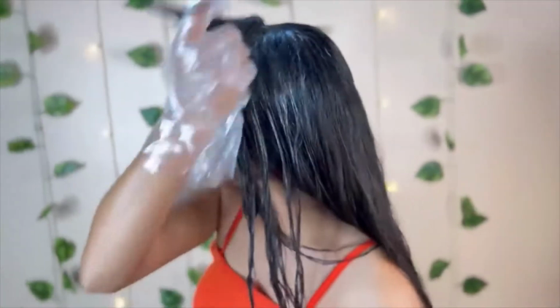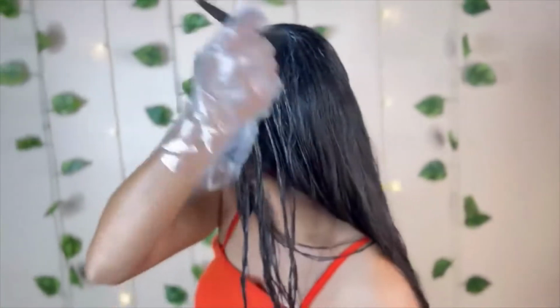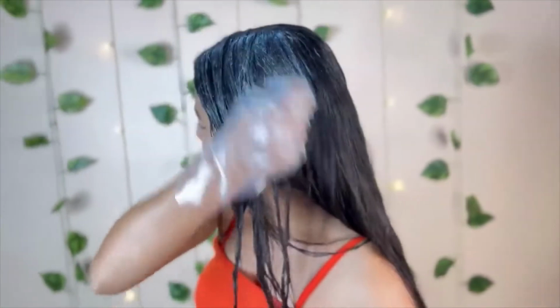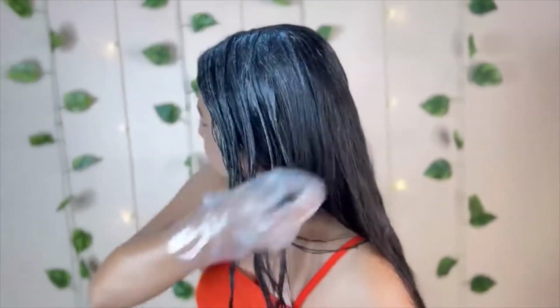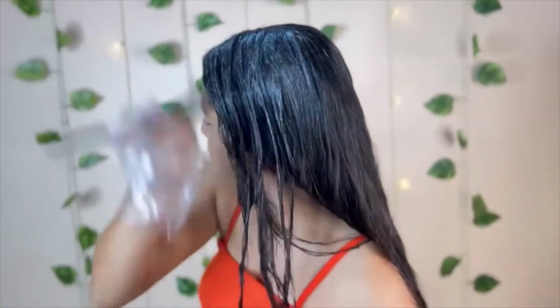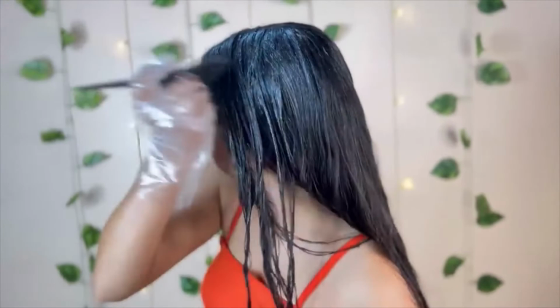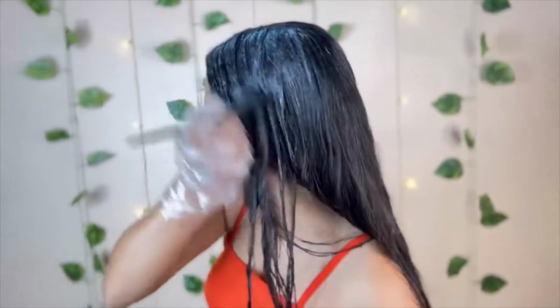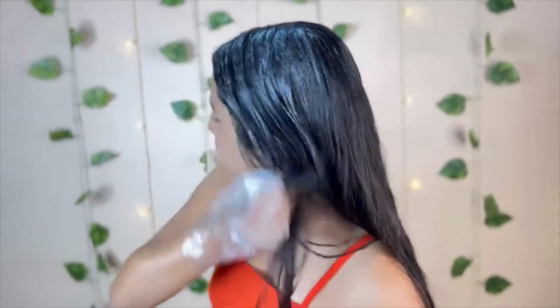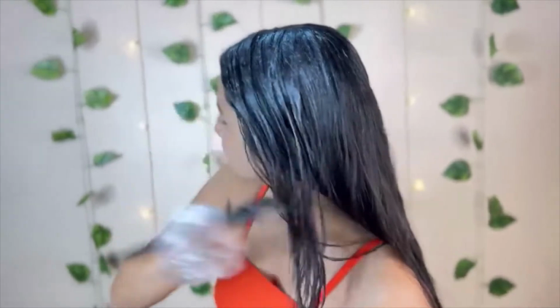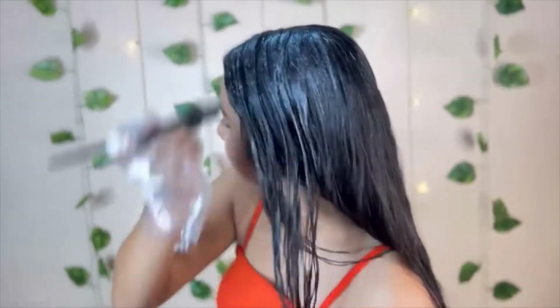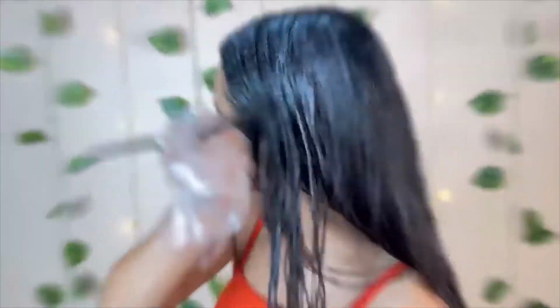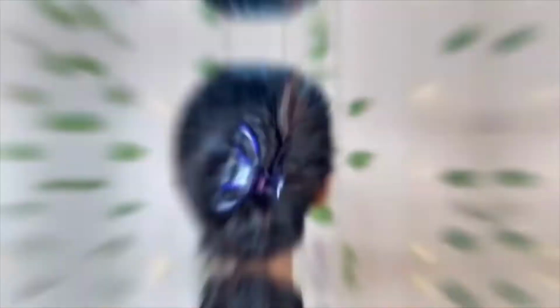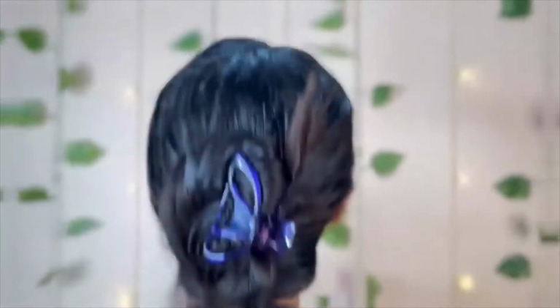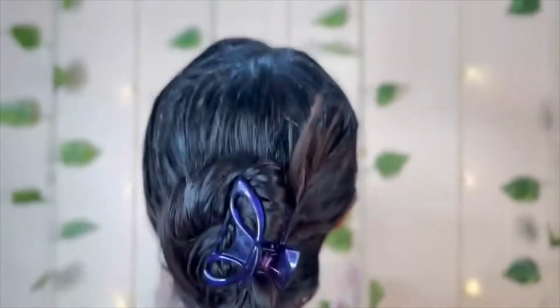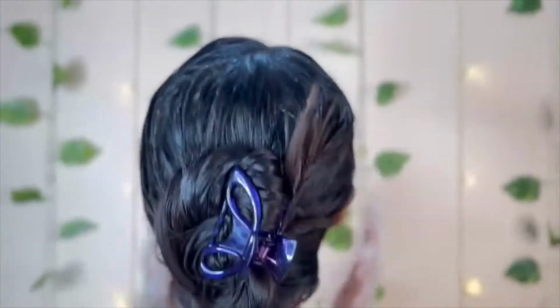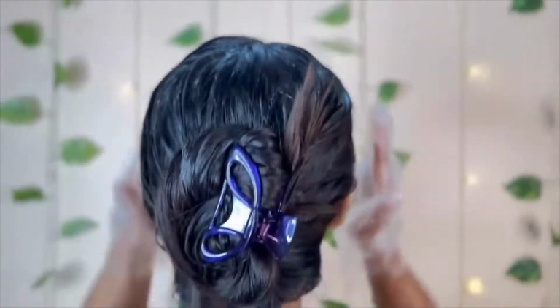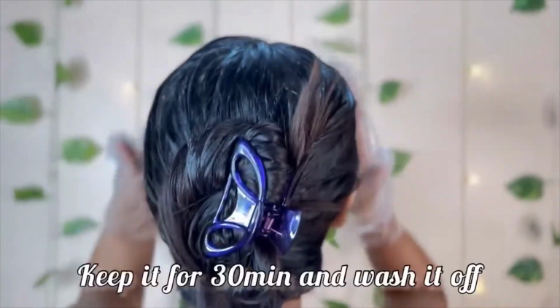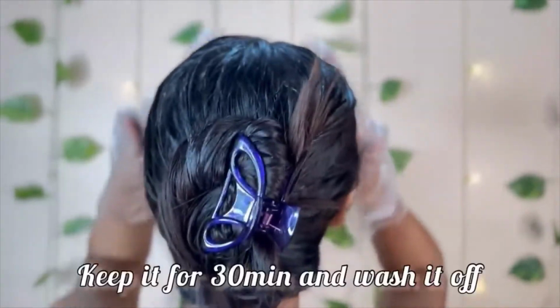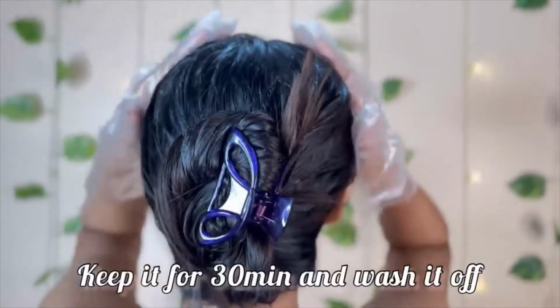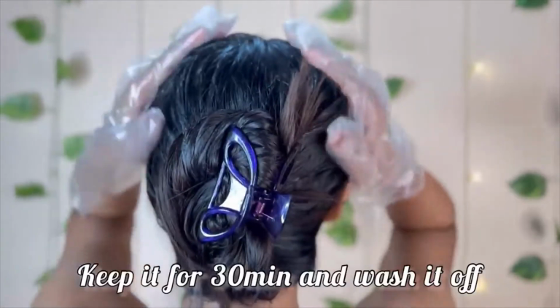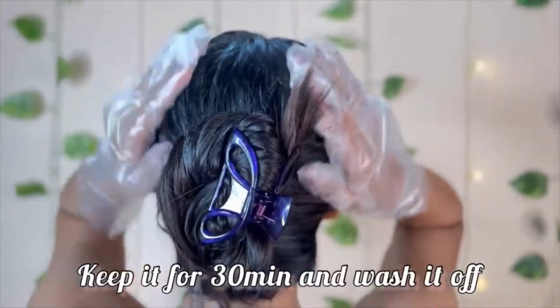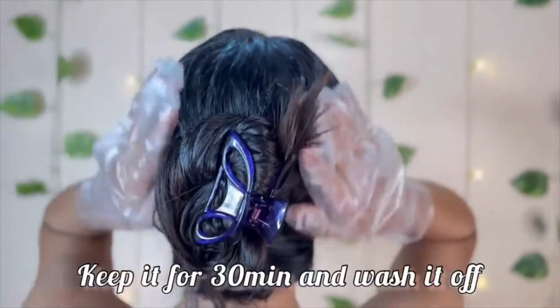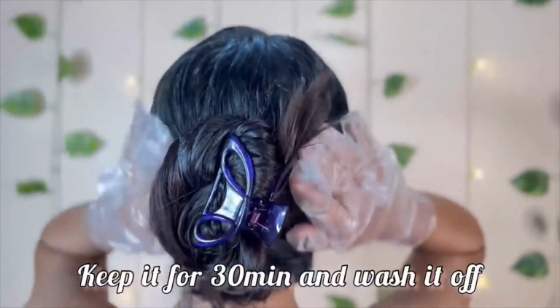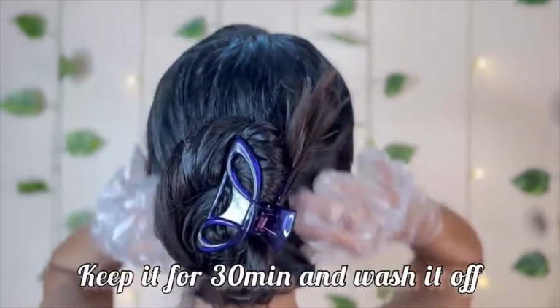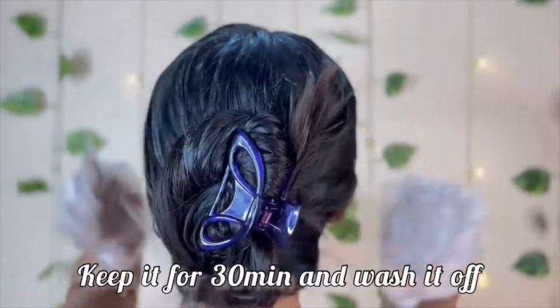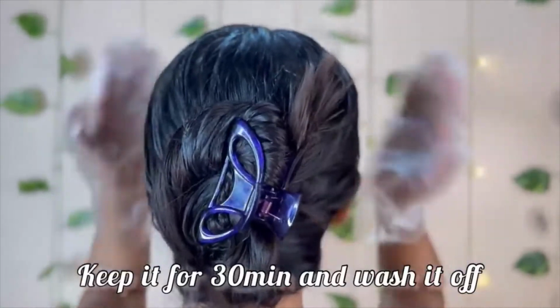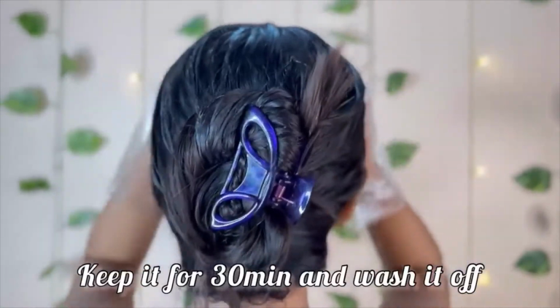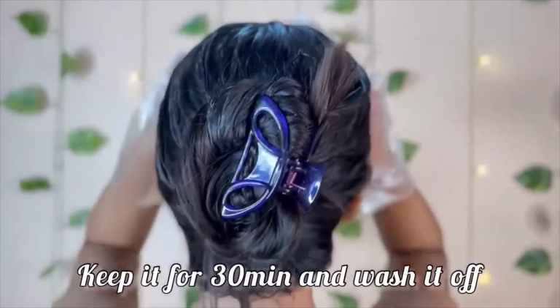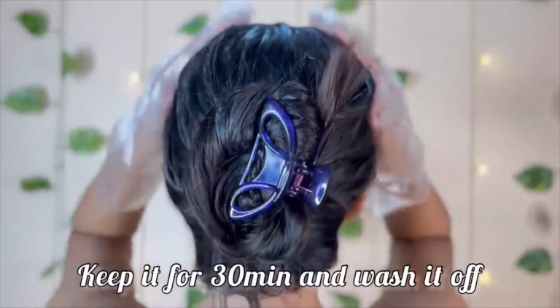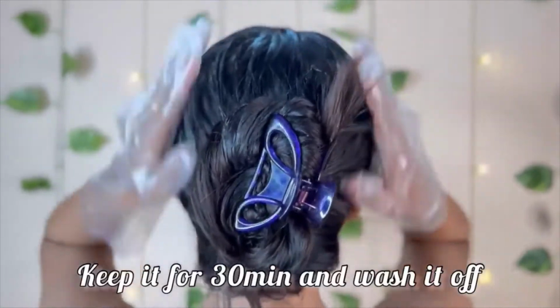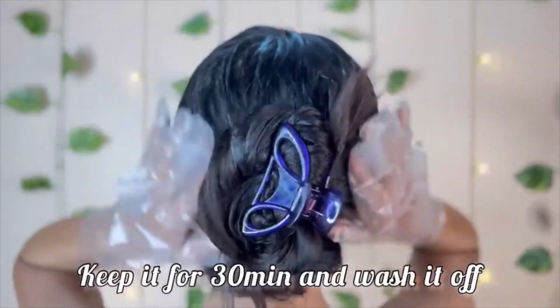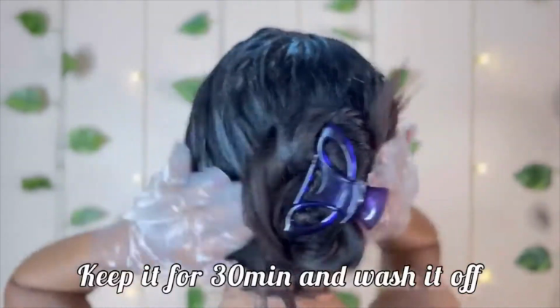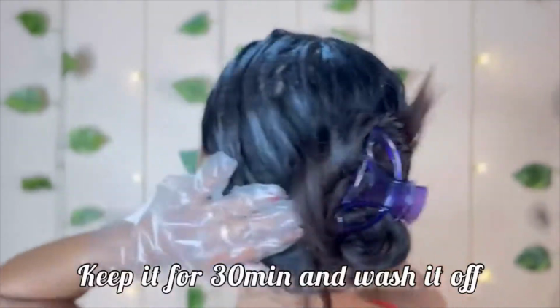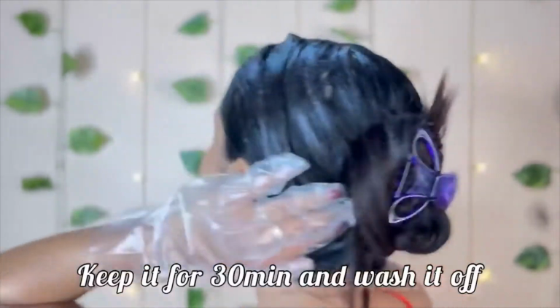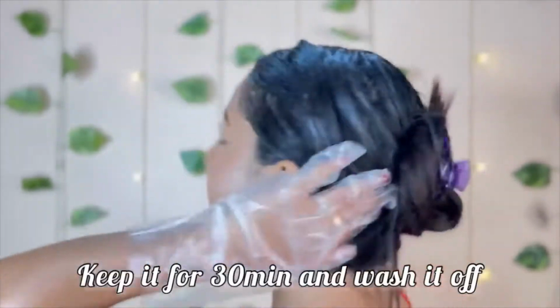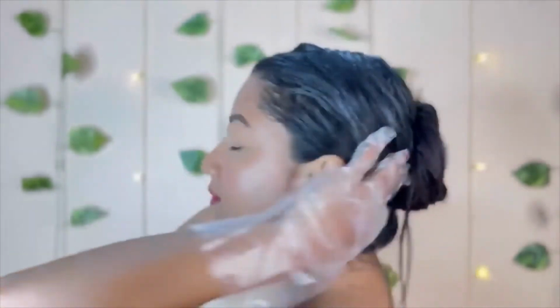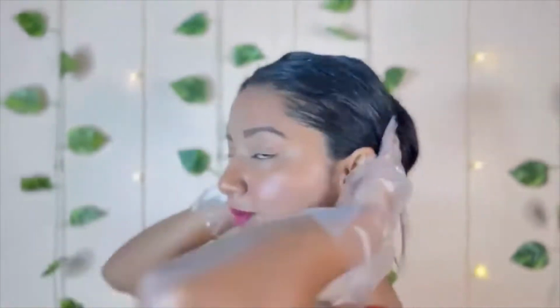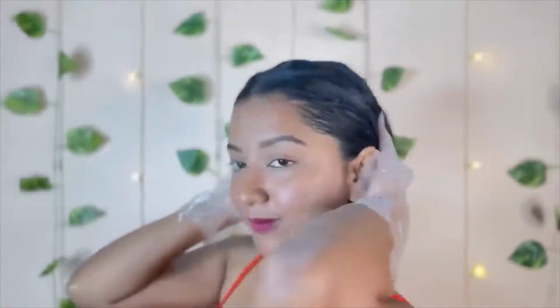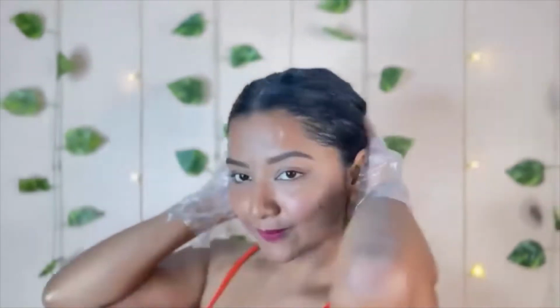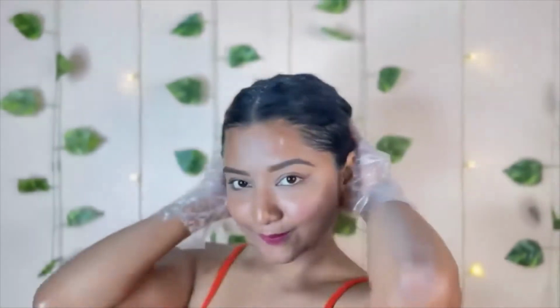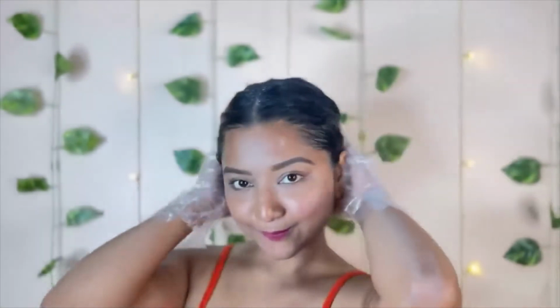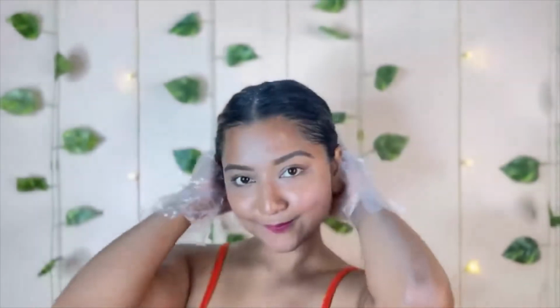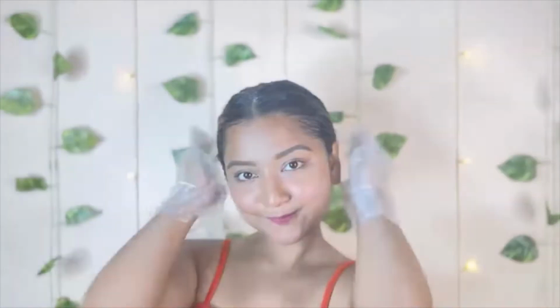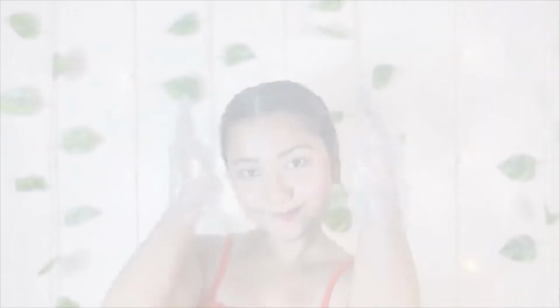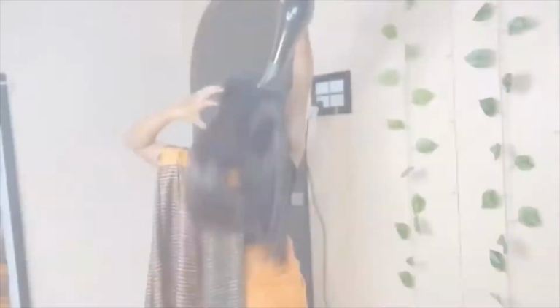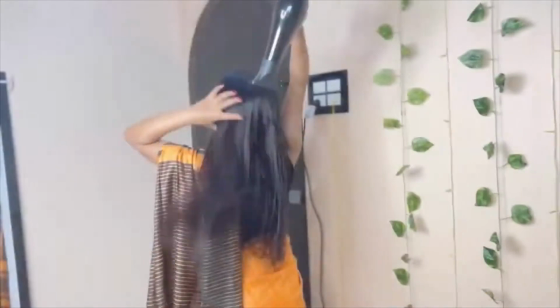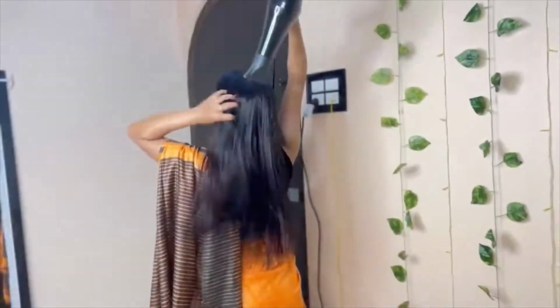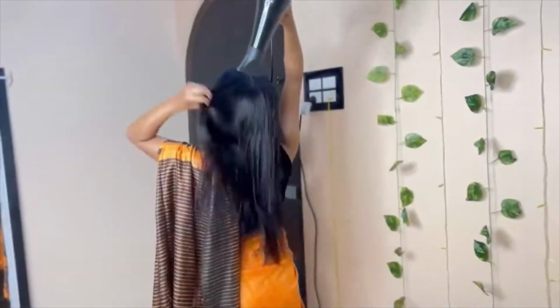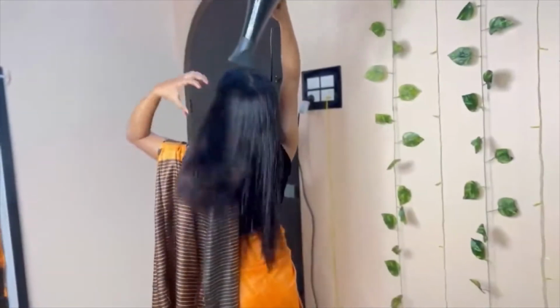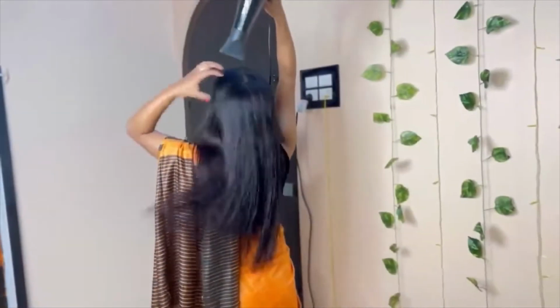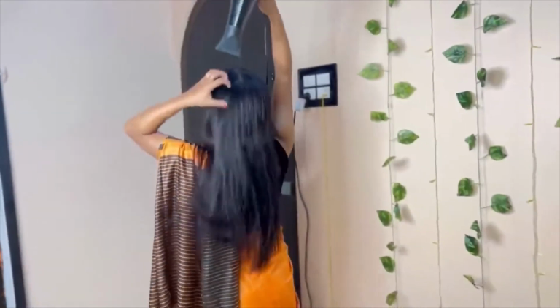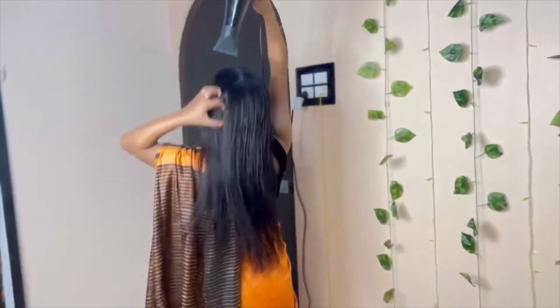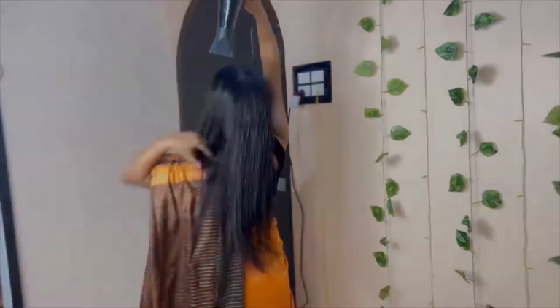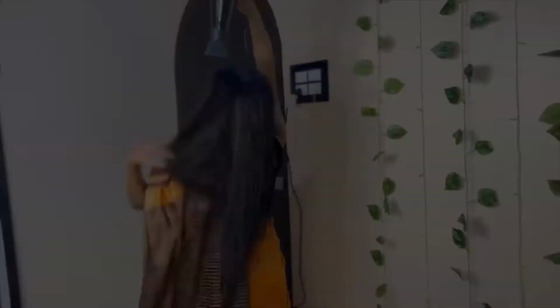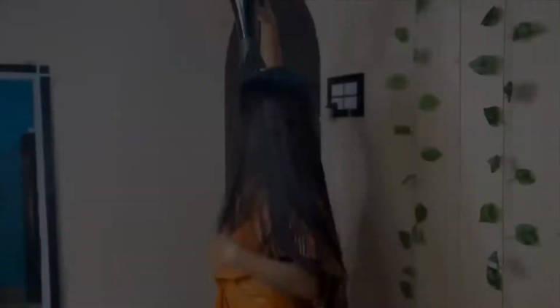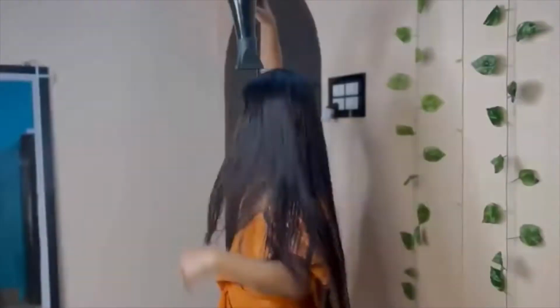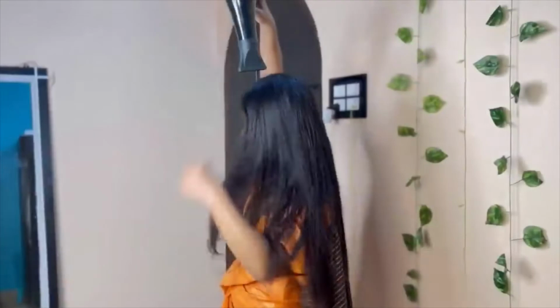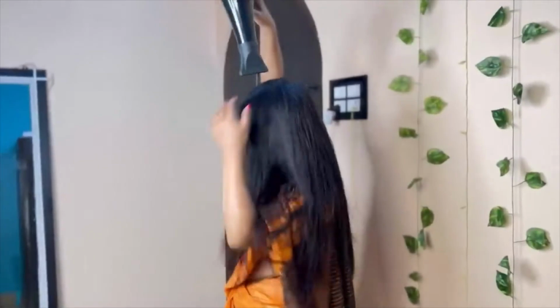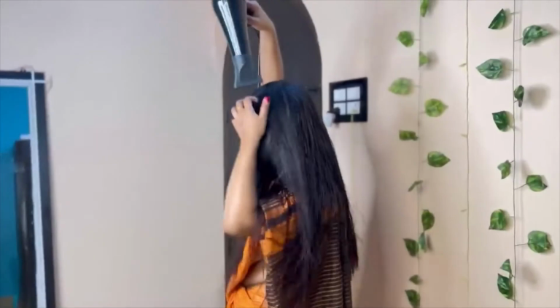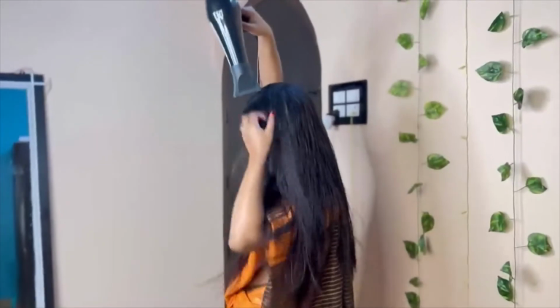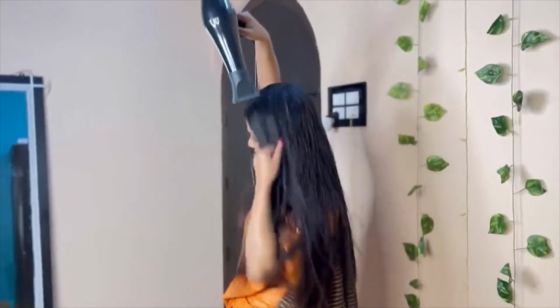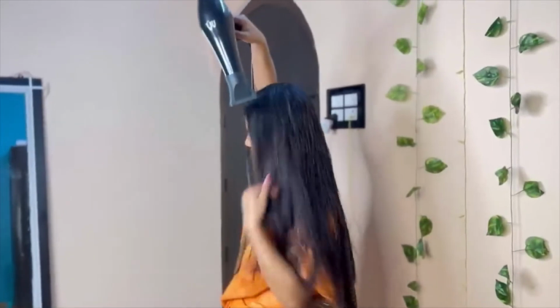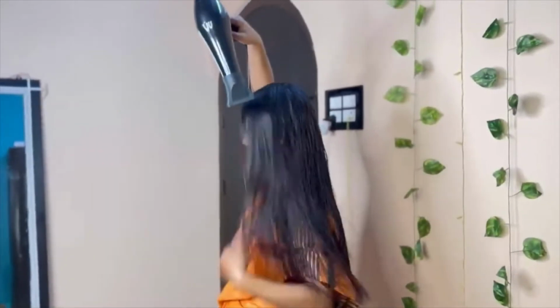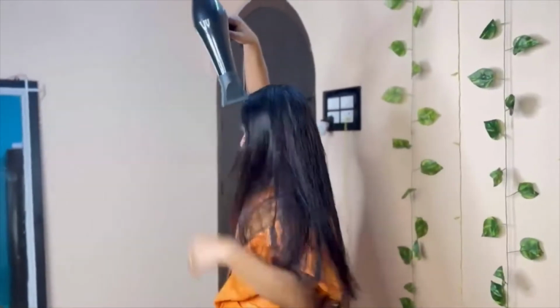You should apply for 30 minutes. Then wash it. Just blow dry and you are ready.